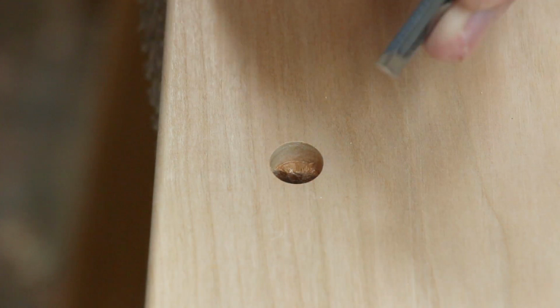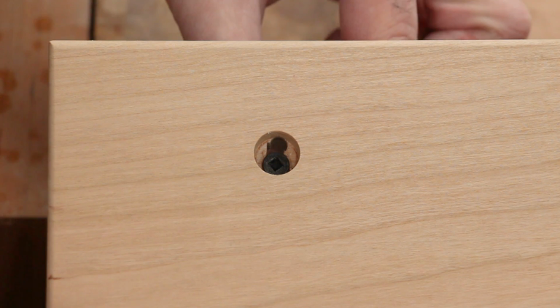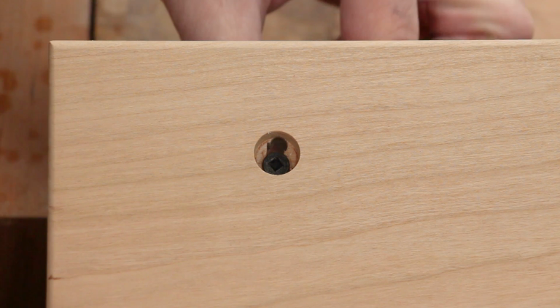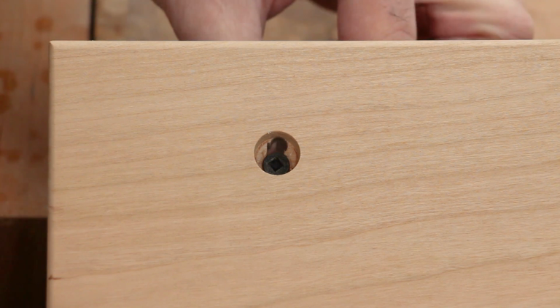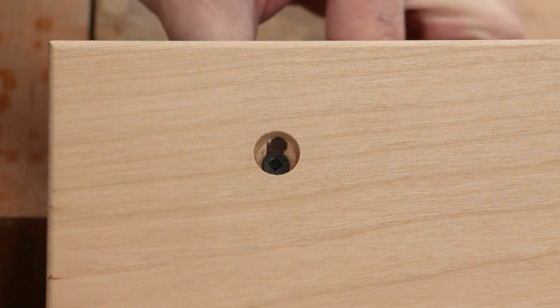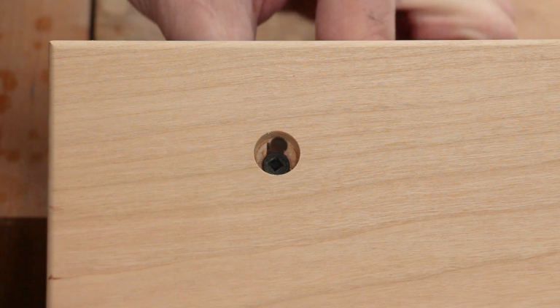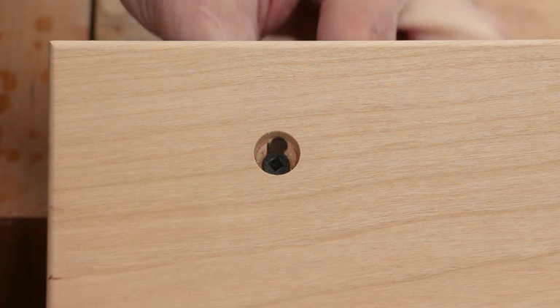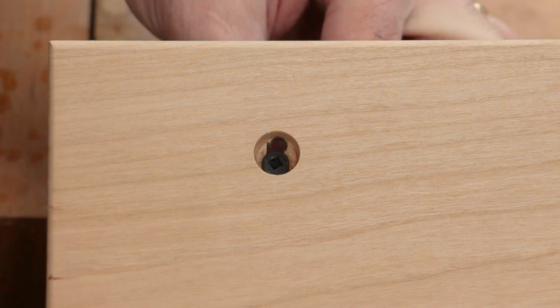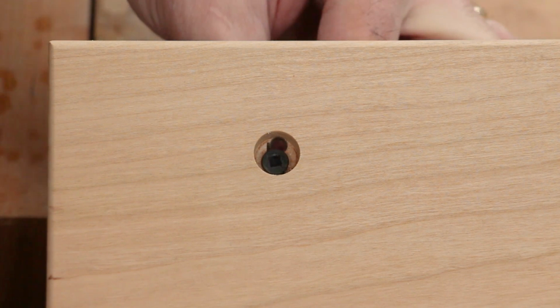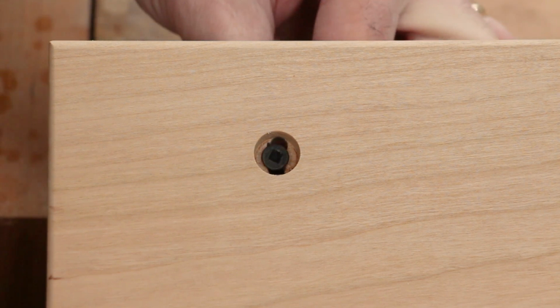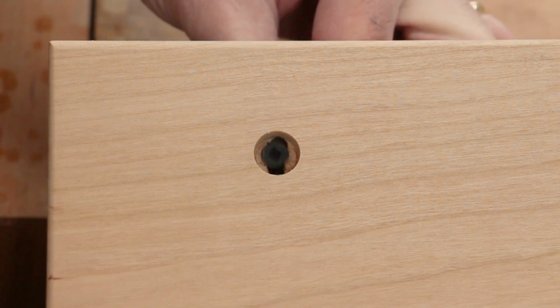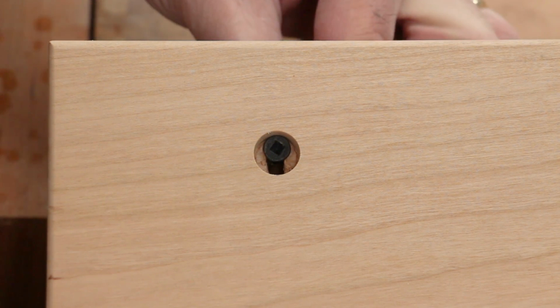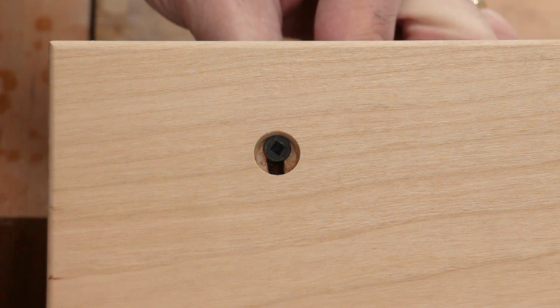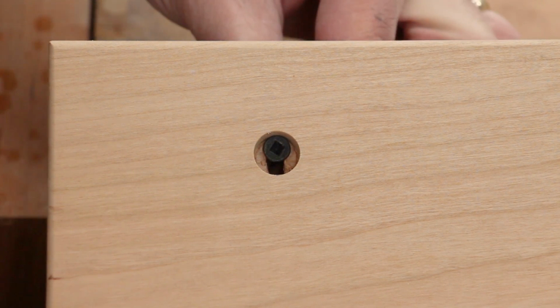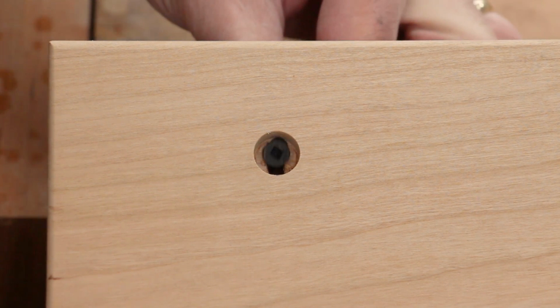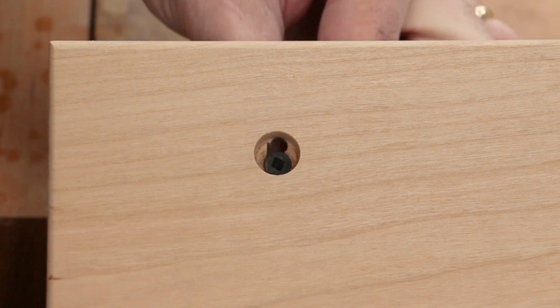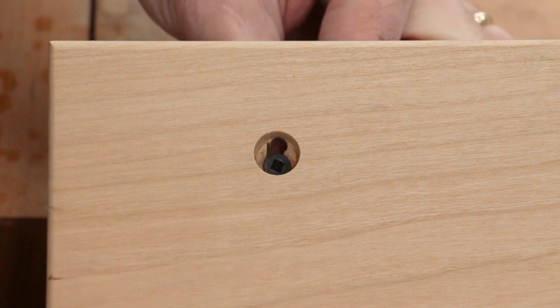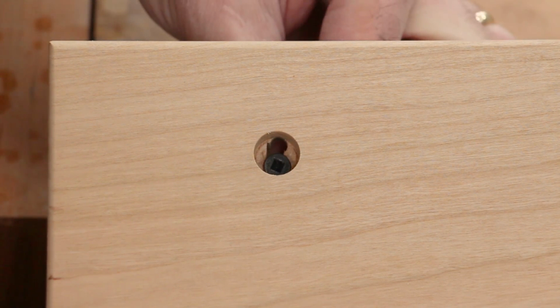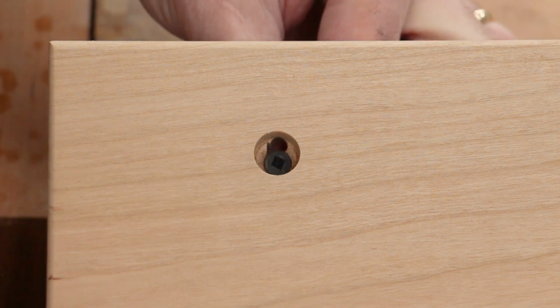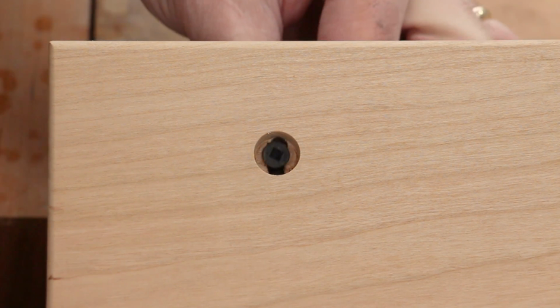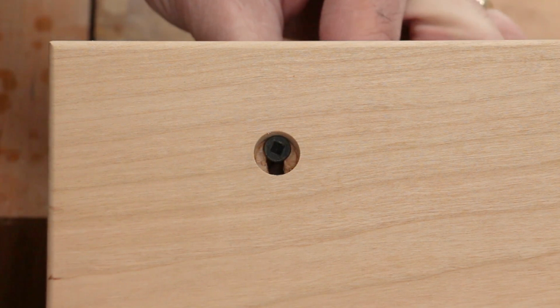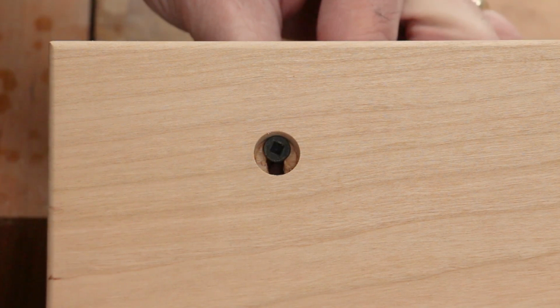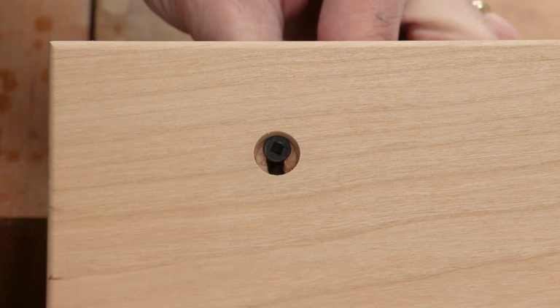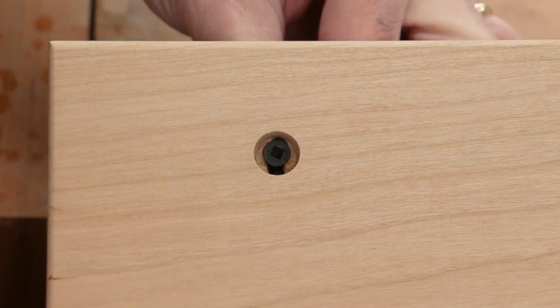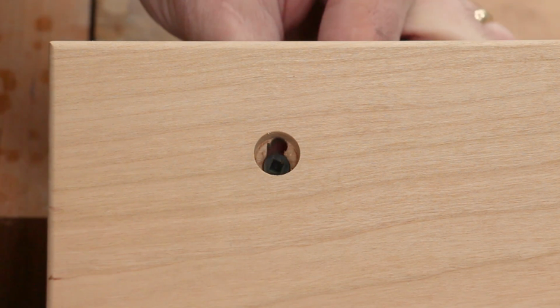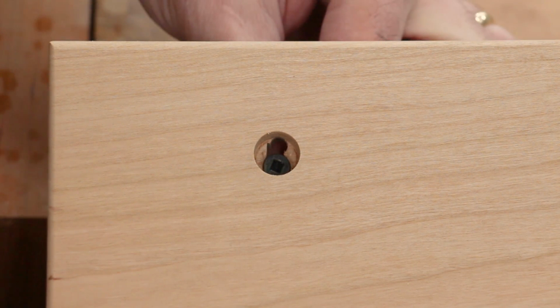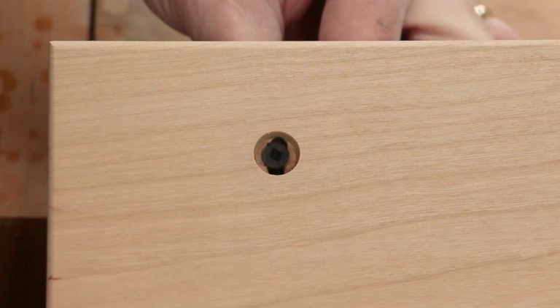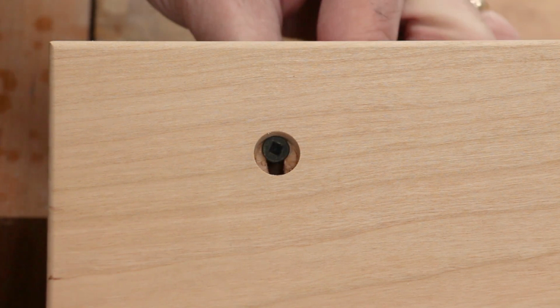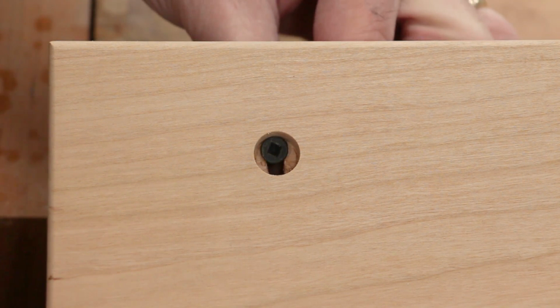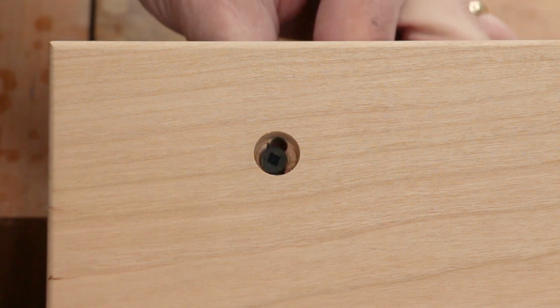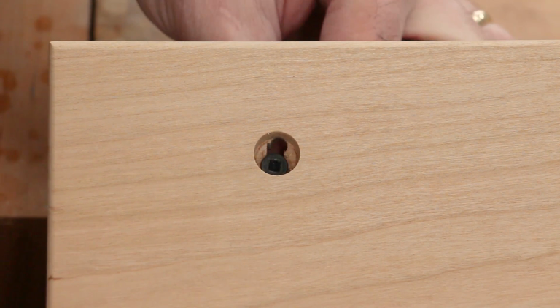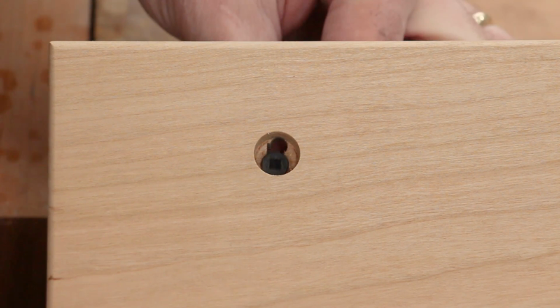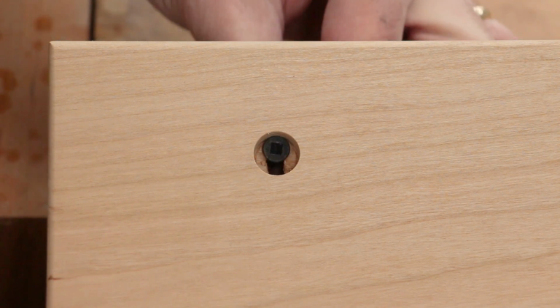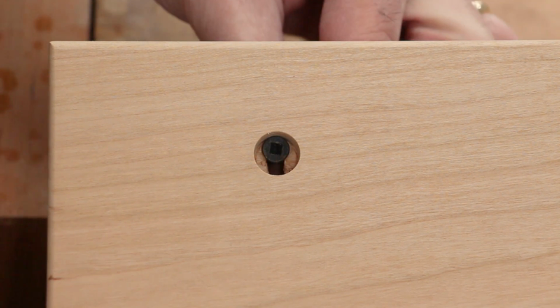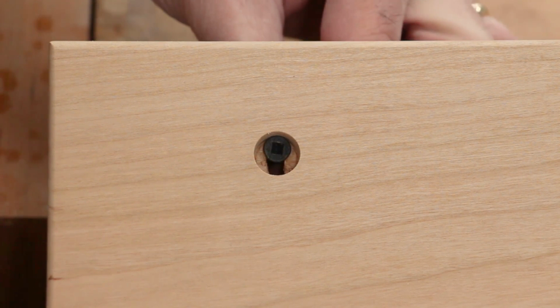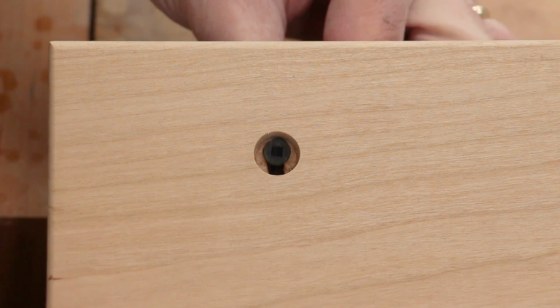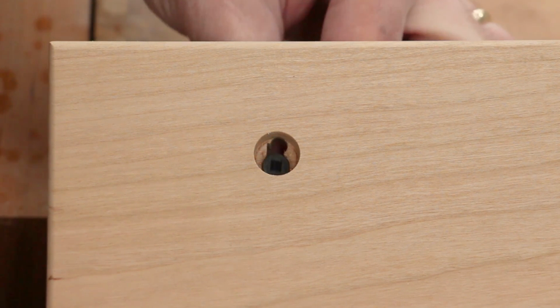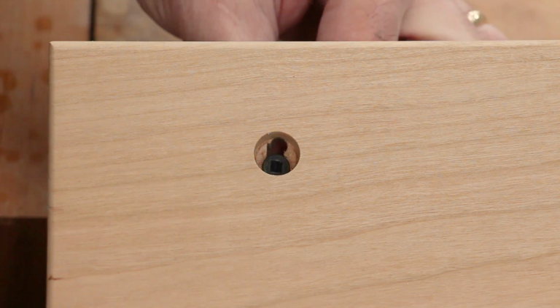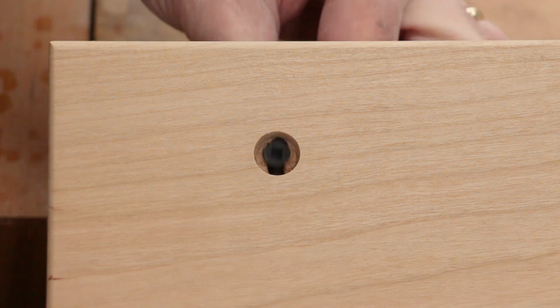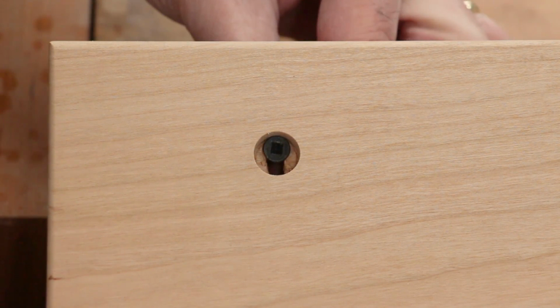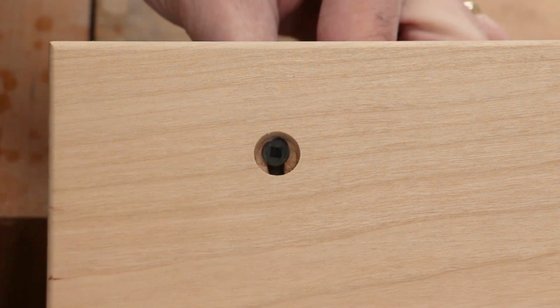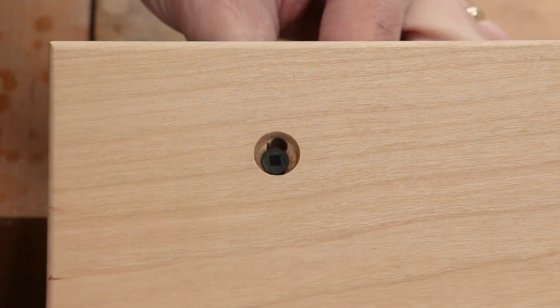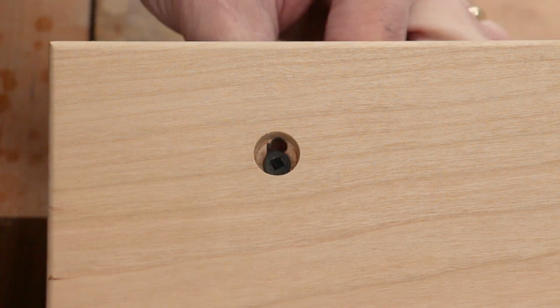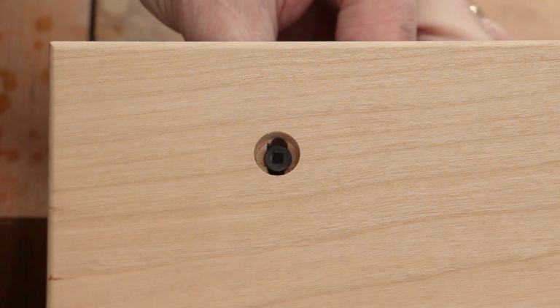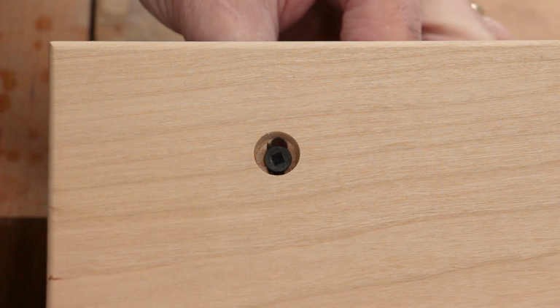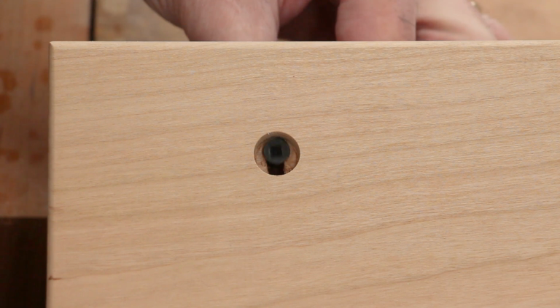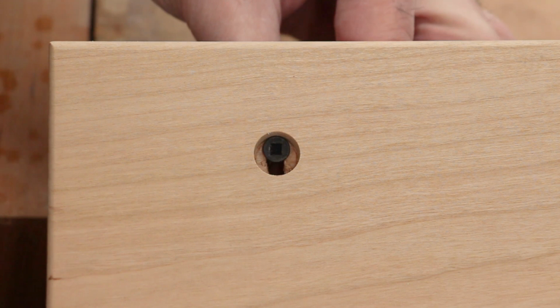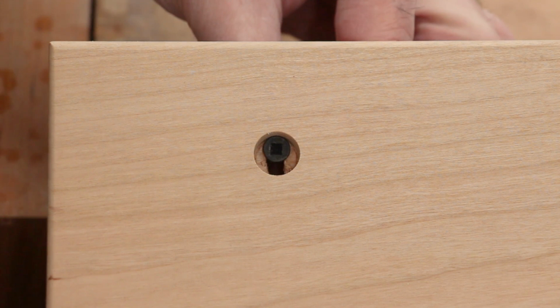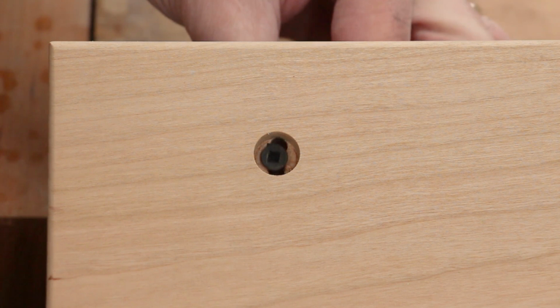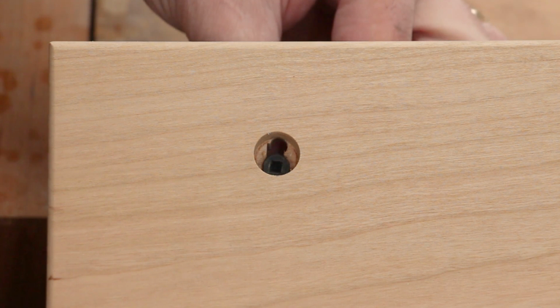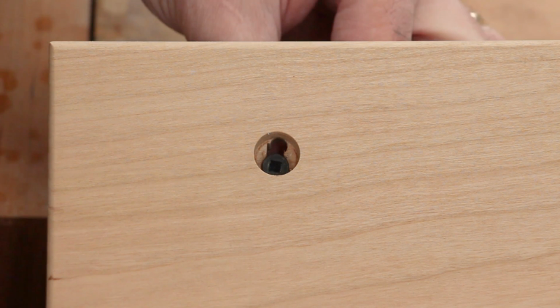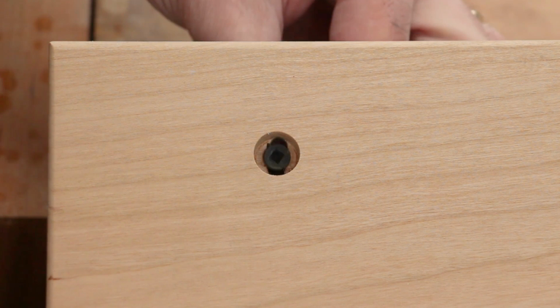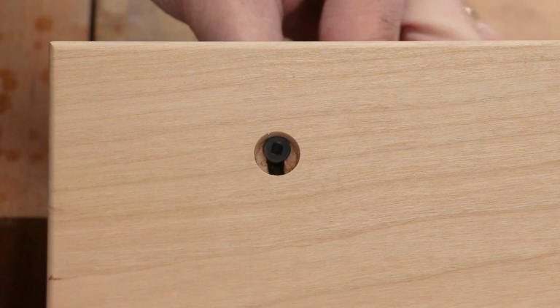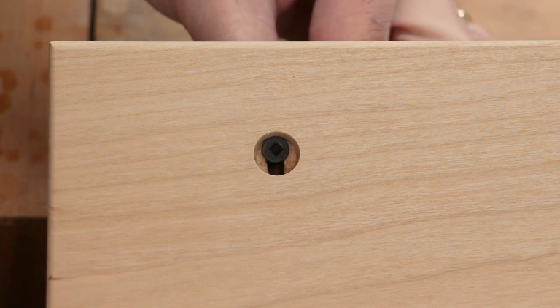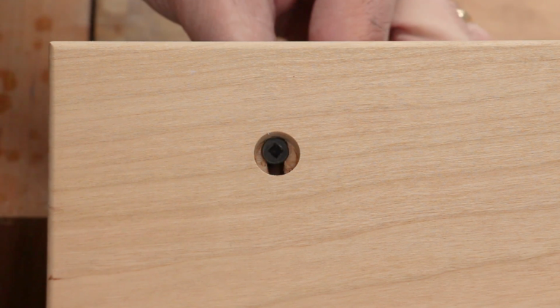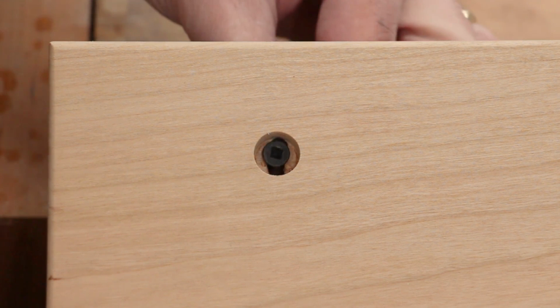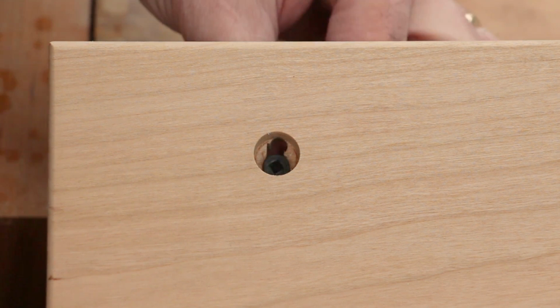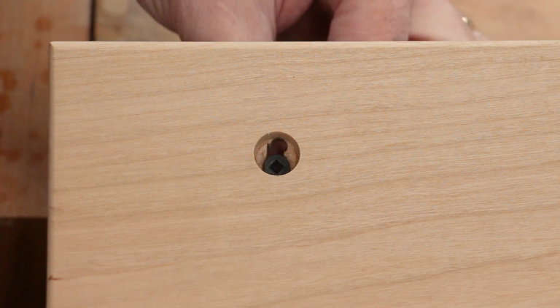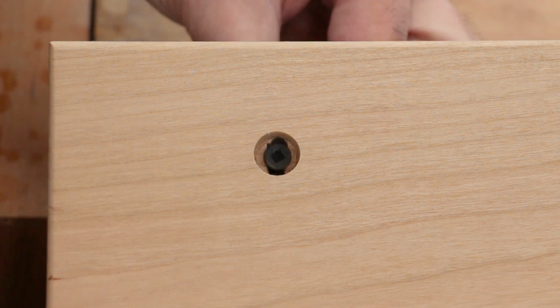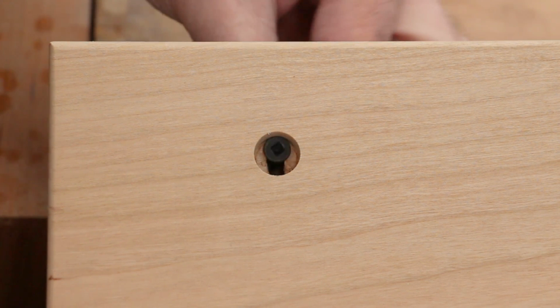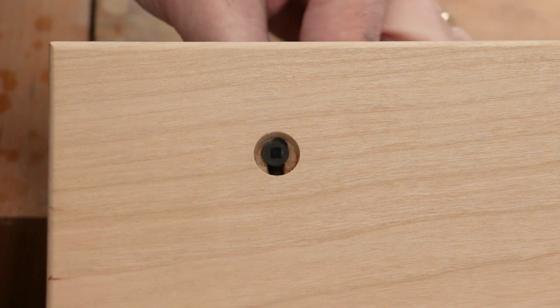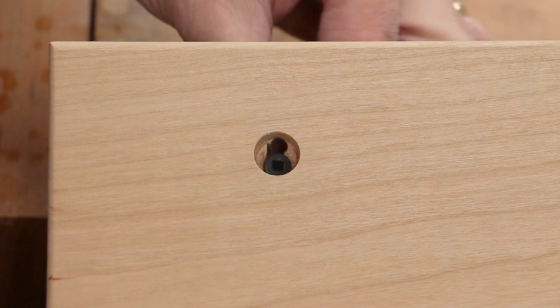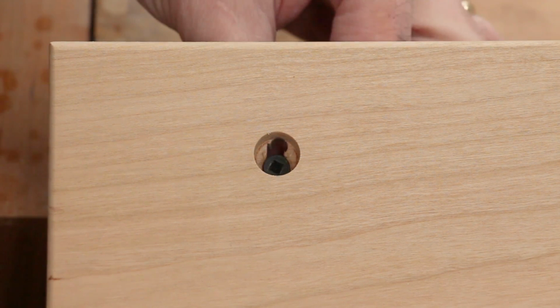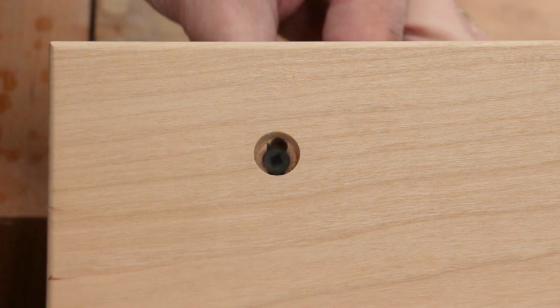I elongated the holes for the two front screws to allow for a little bit of expansion and contraction as the seasons change.